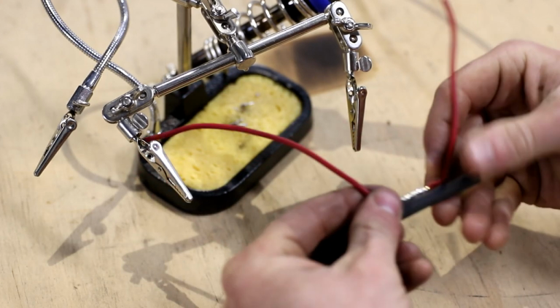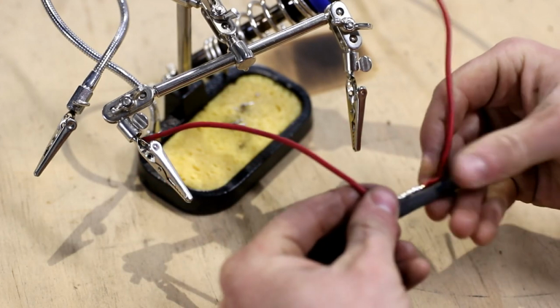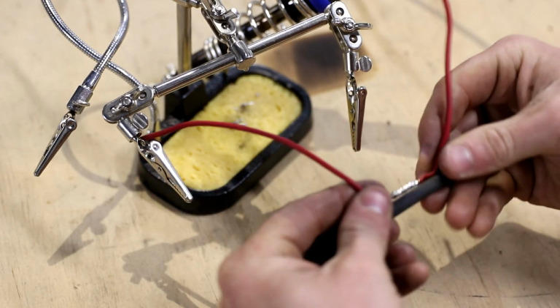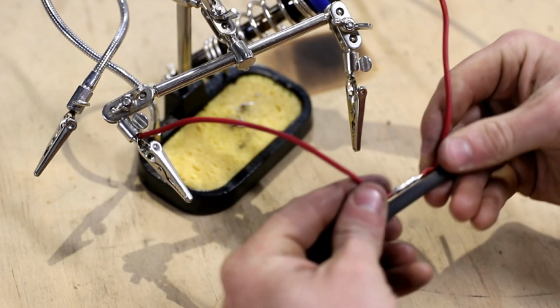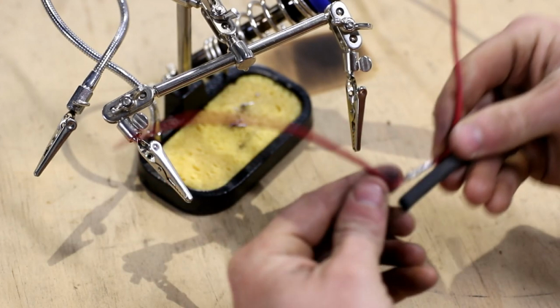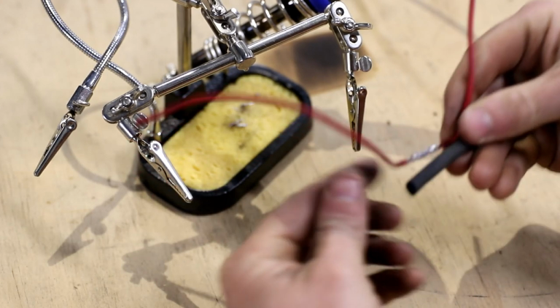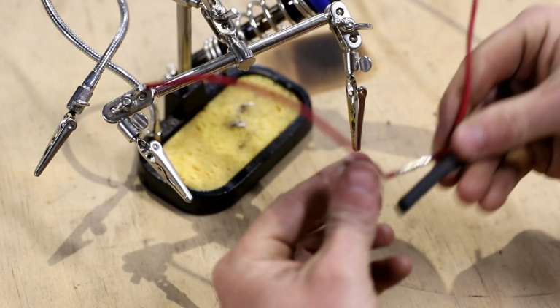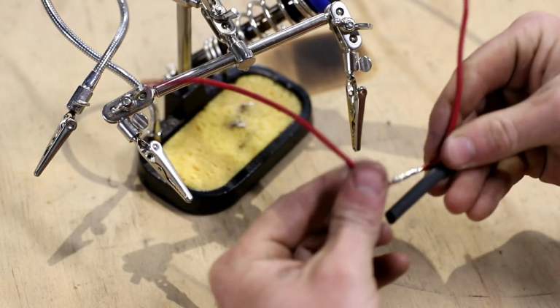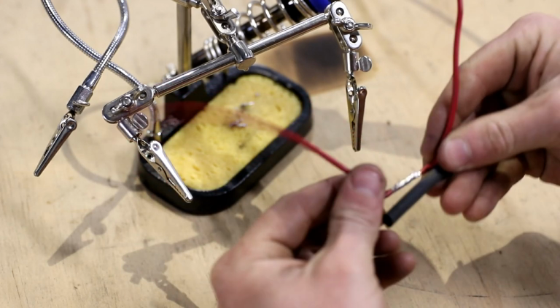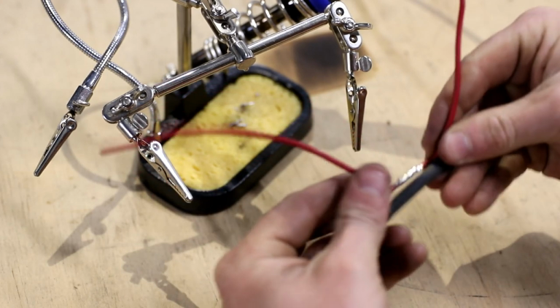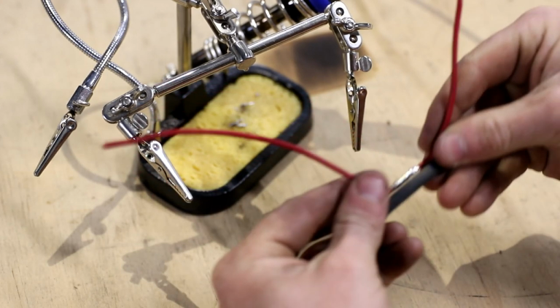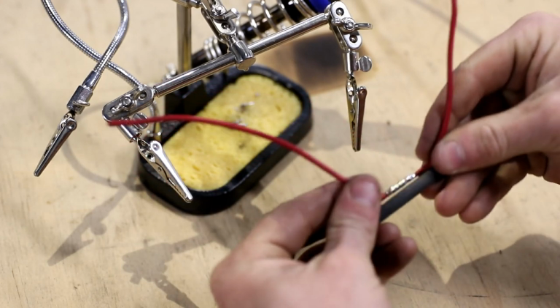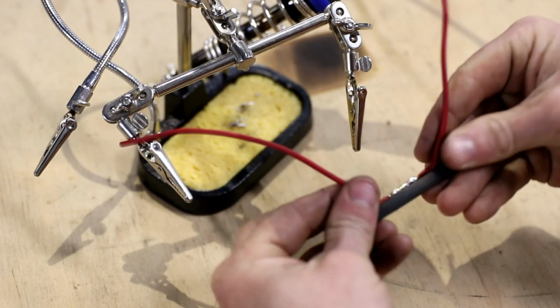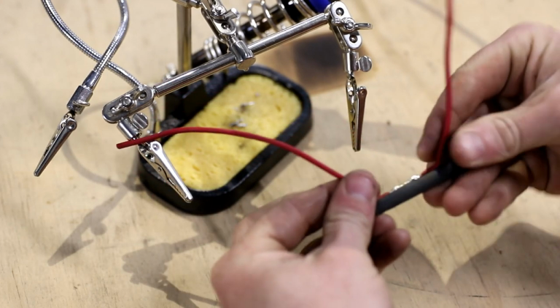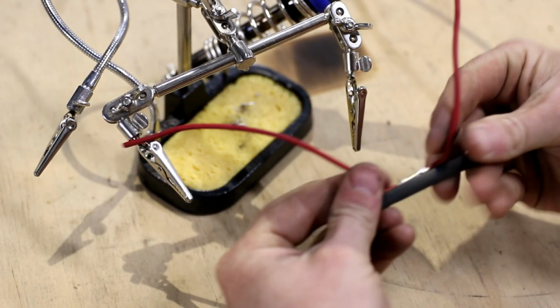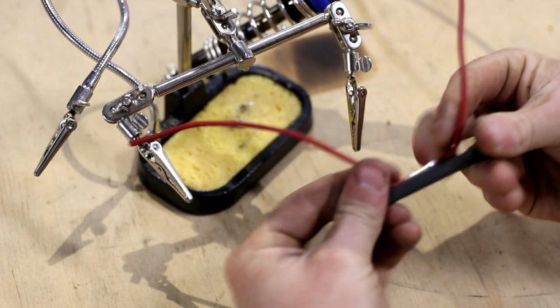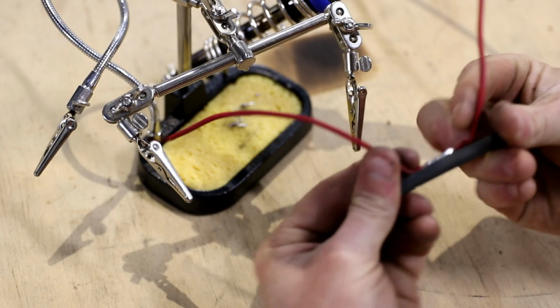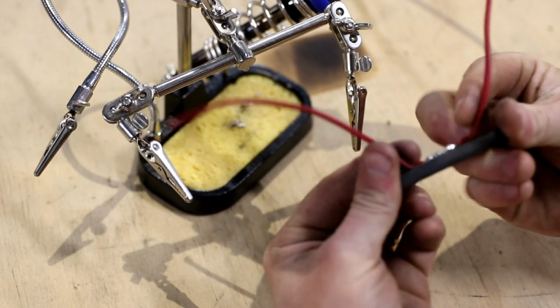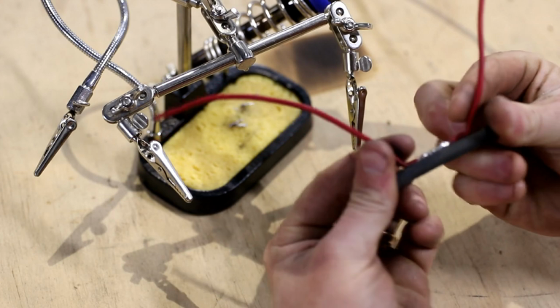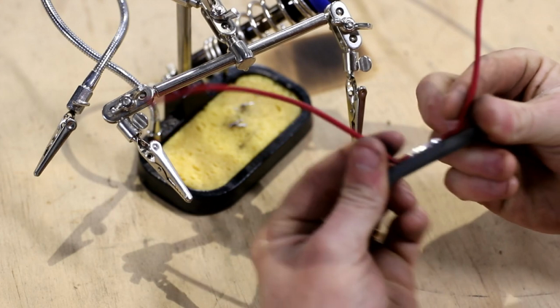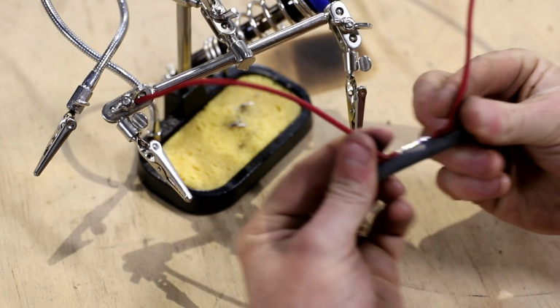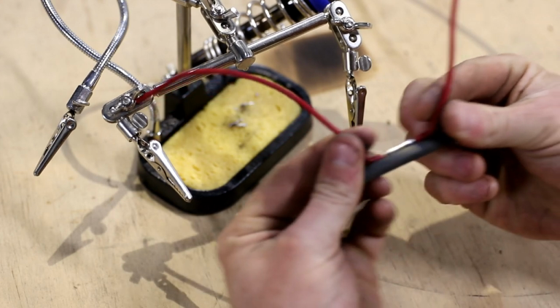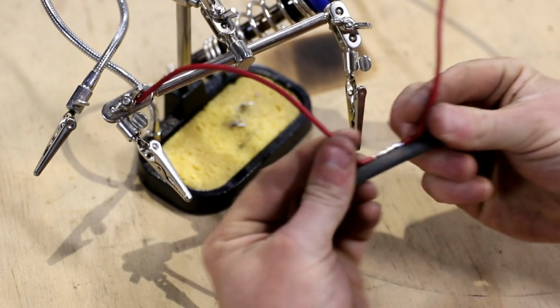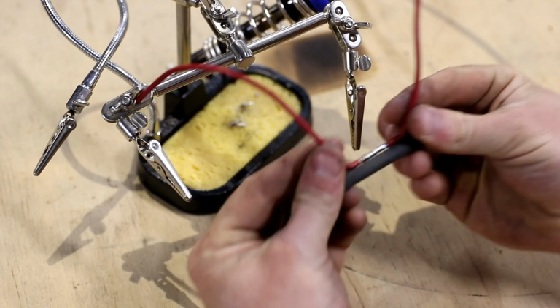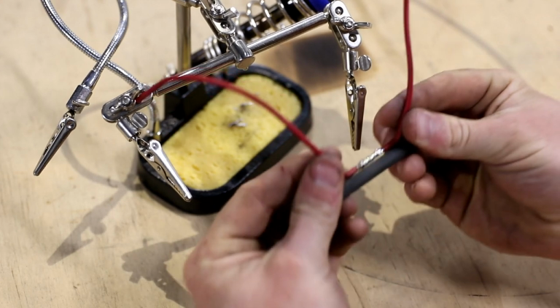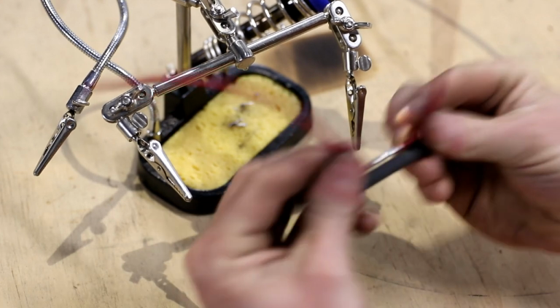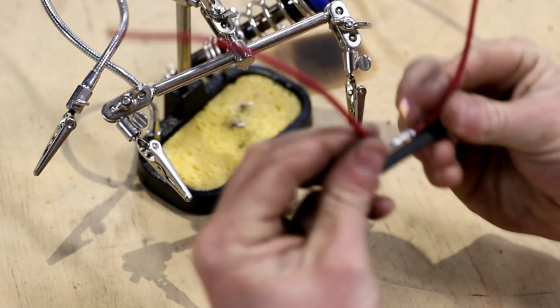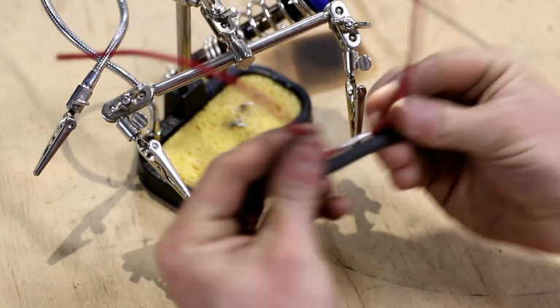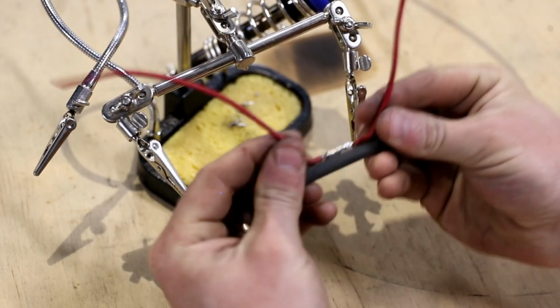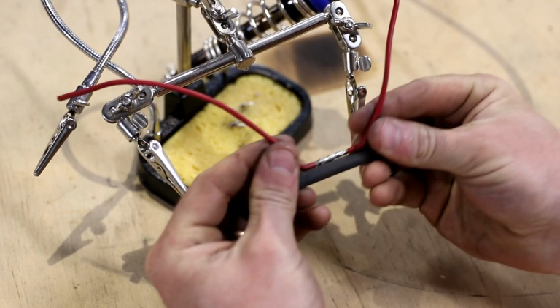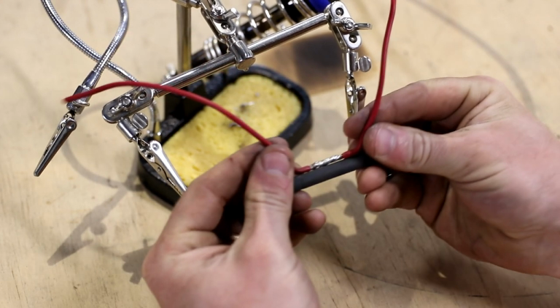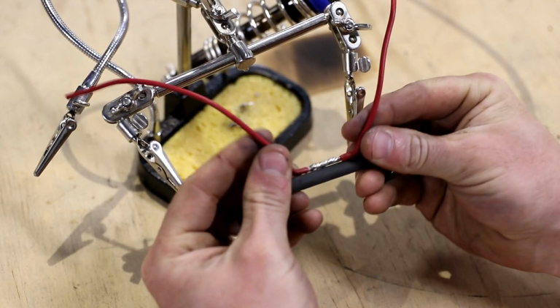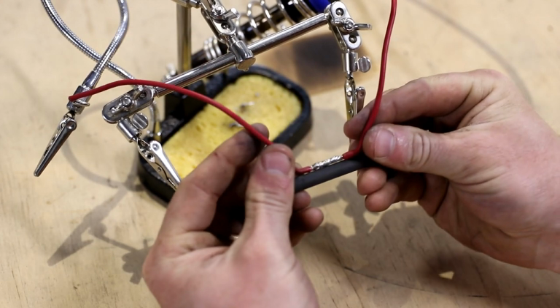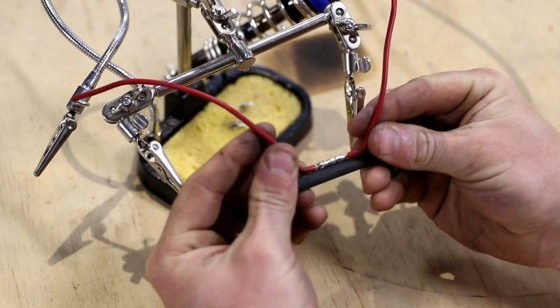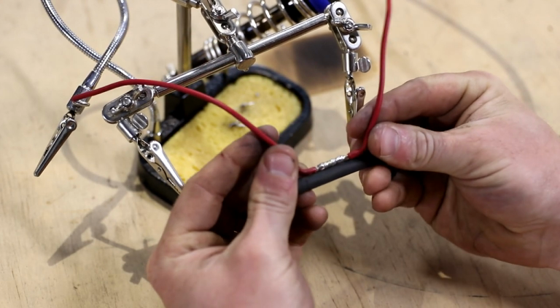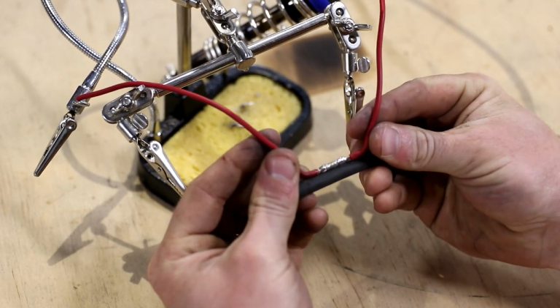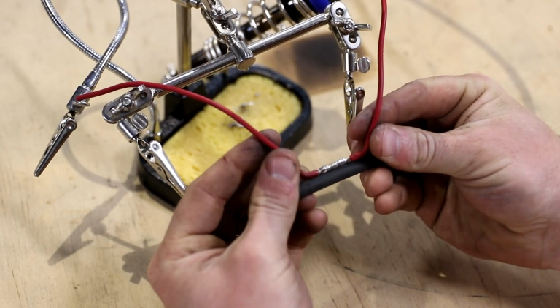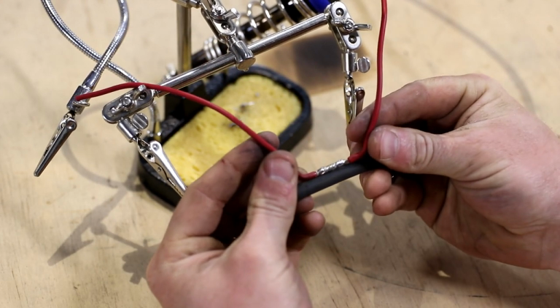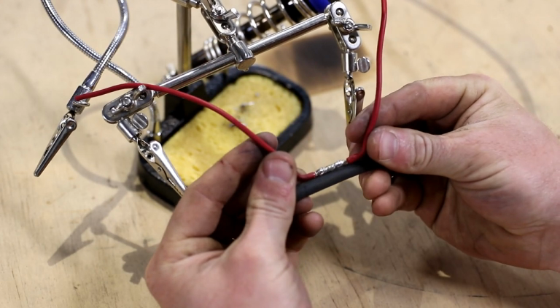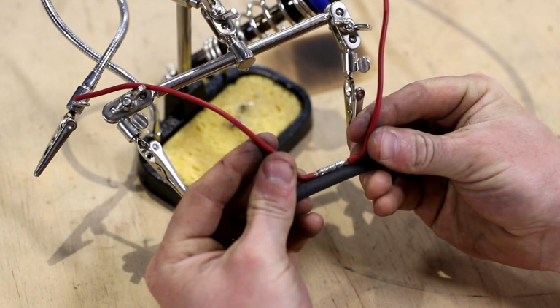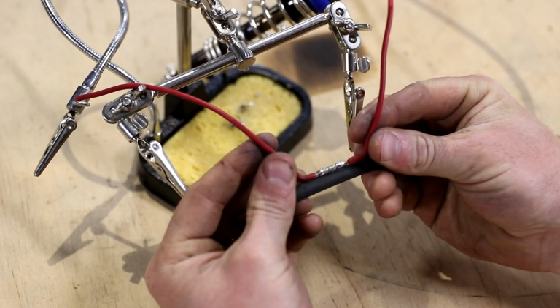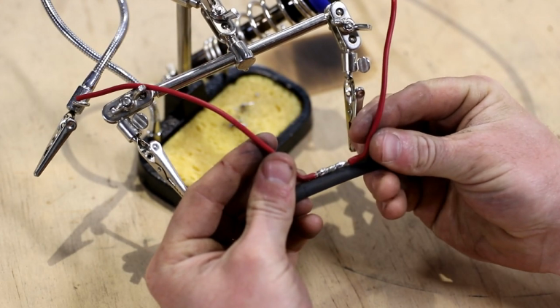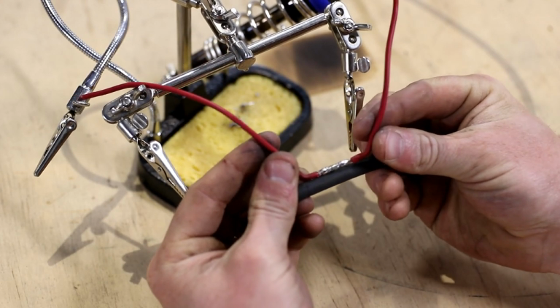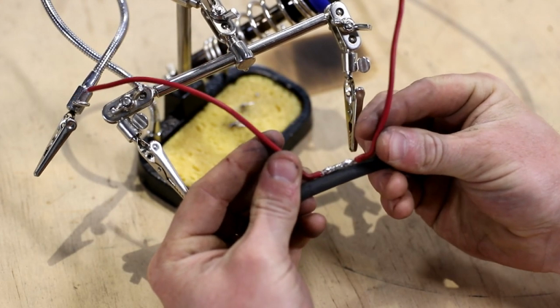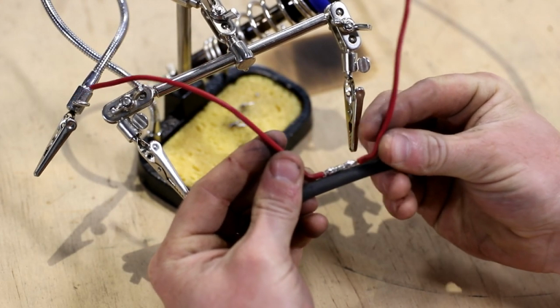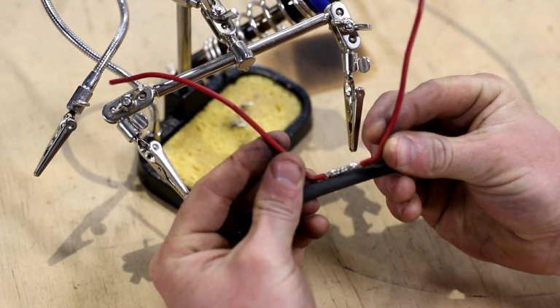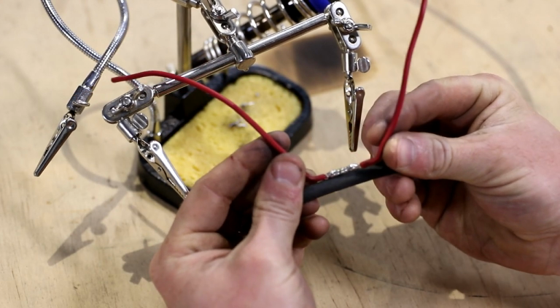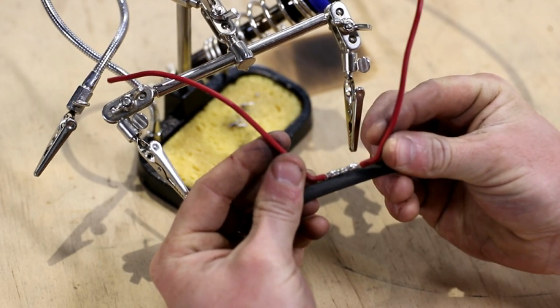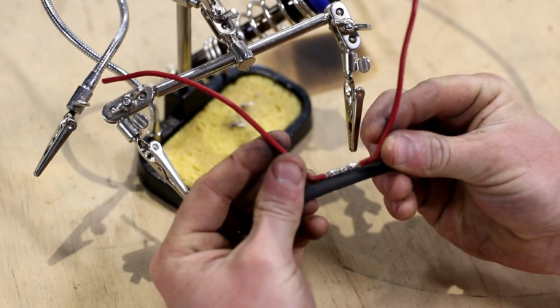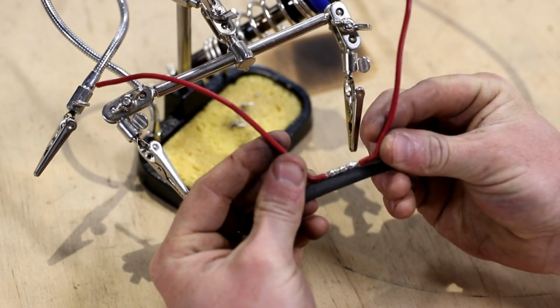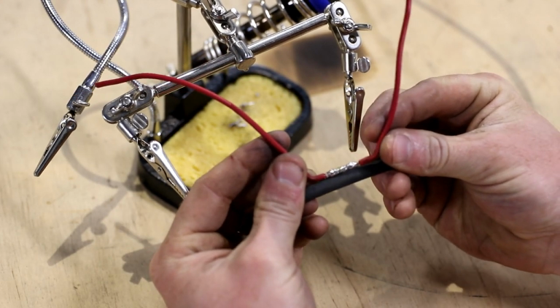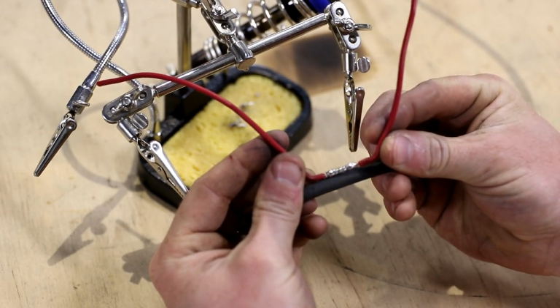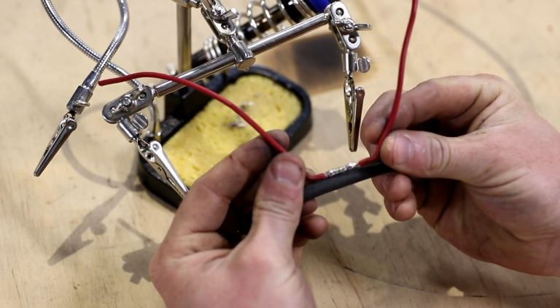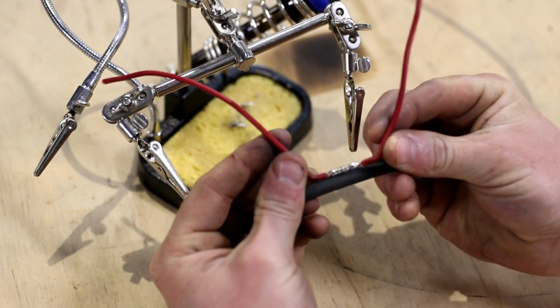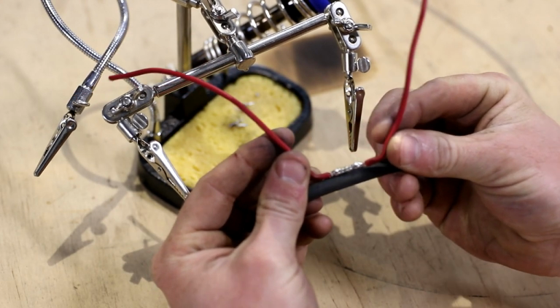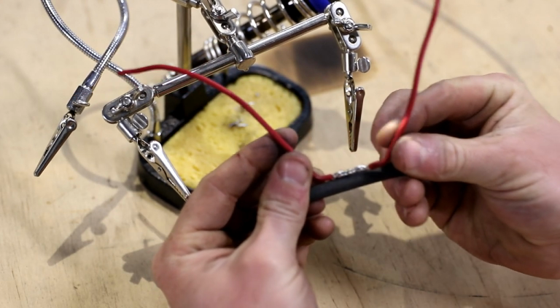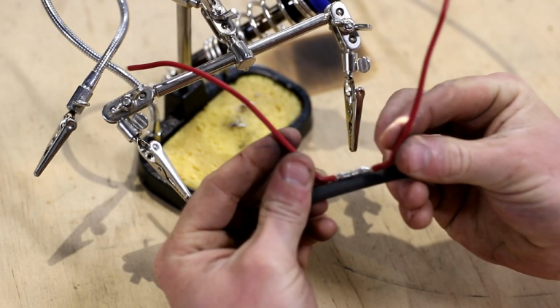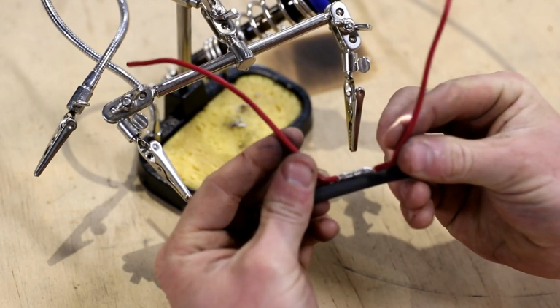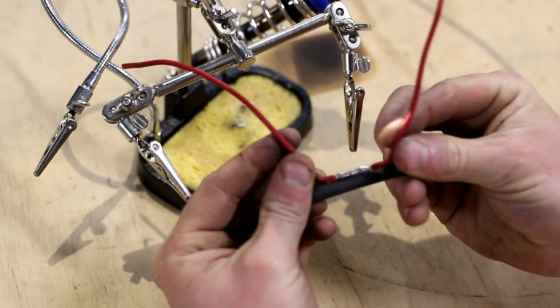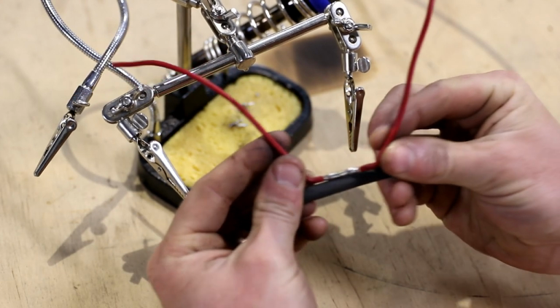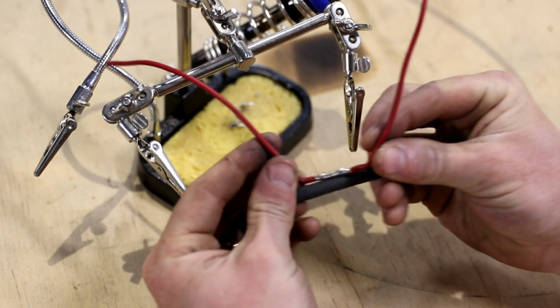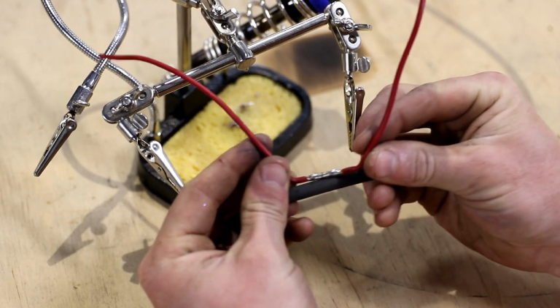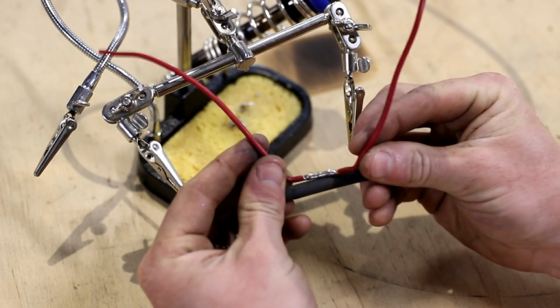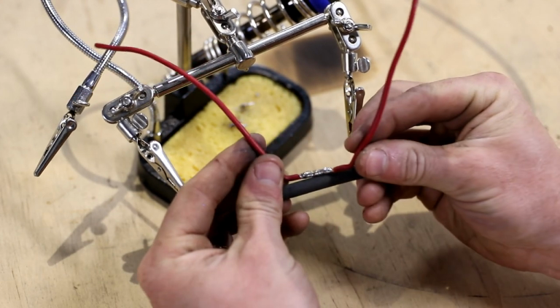That comes back to using that nice stiff double walled heat shrink. So that is the end of the joint.